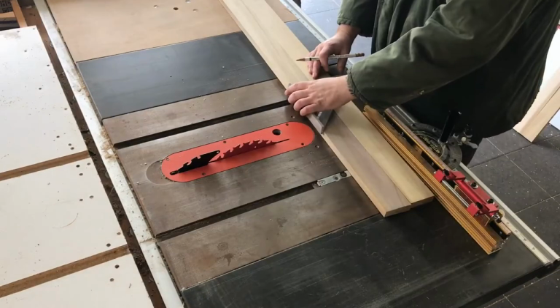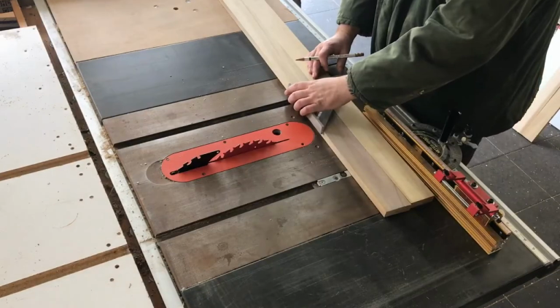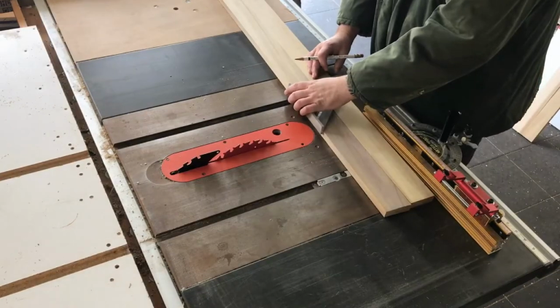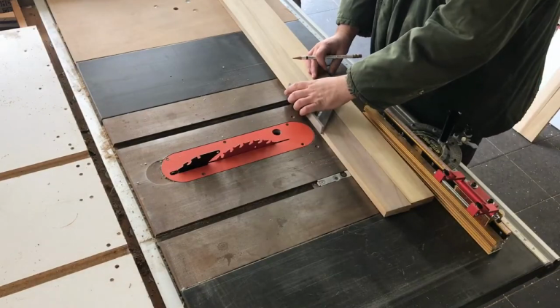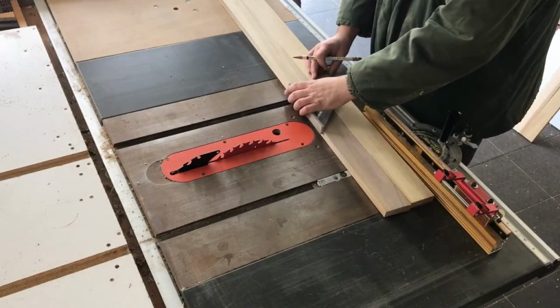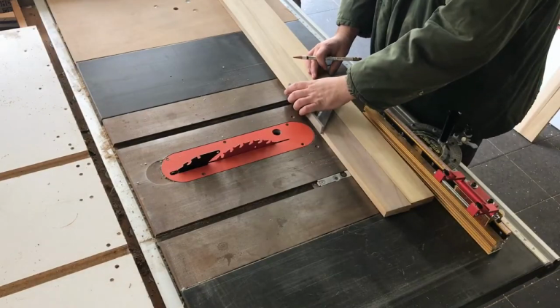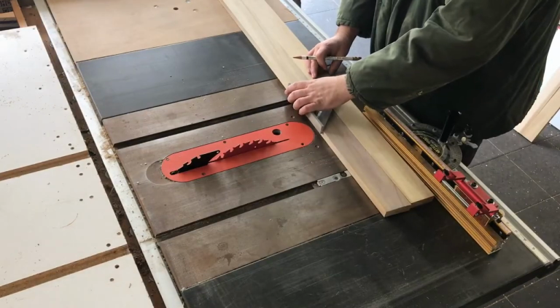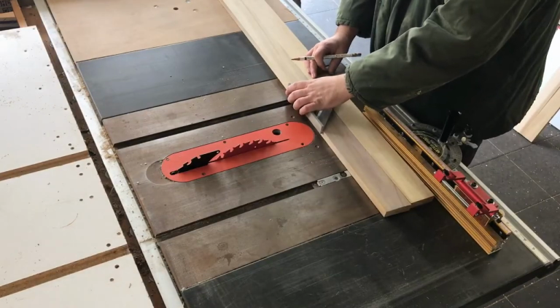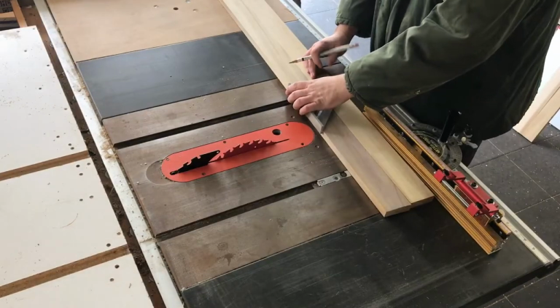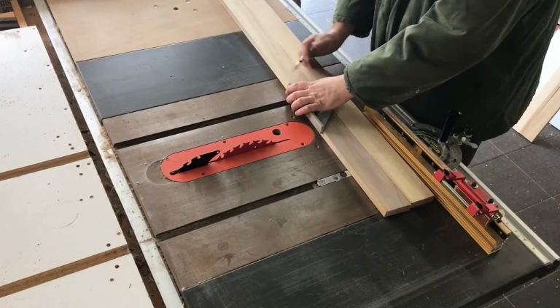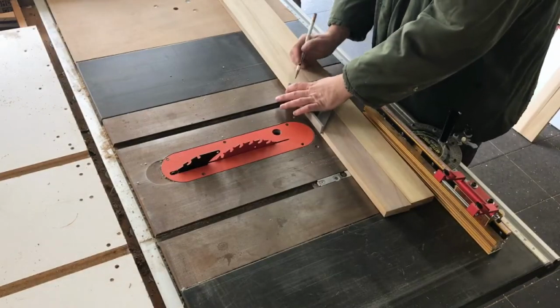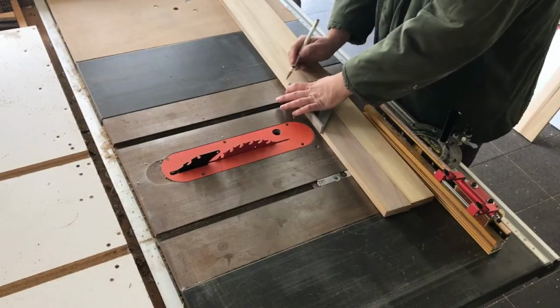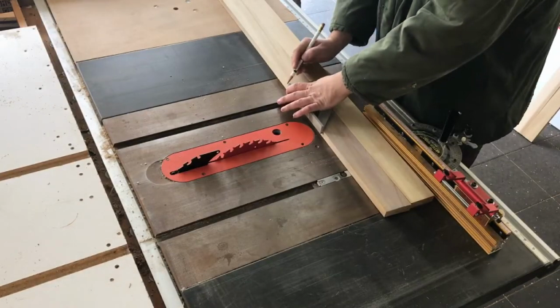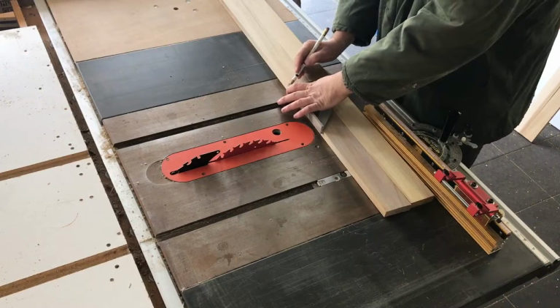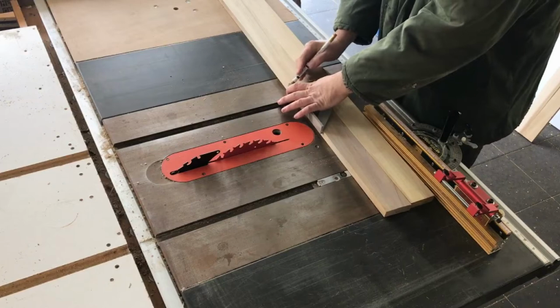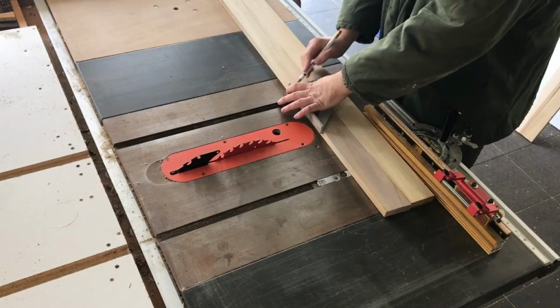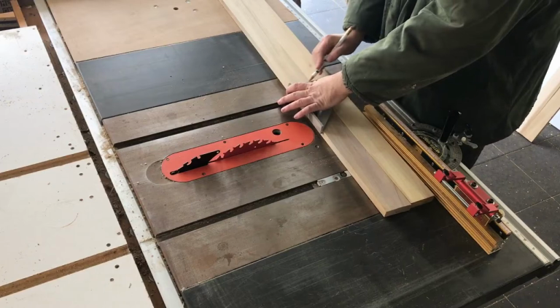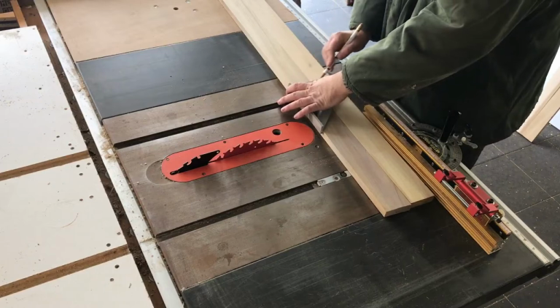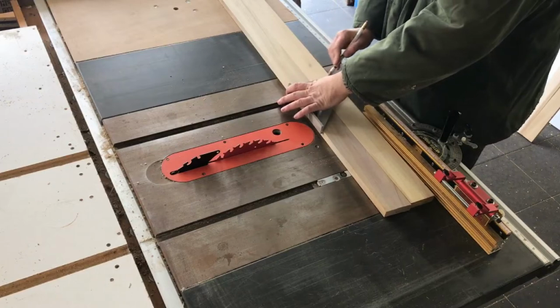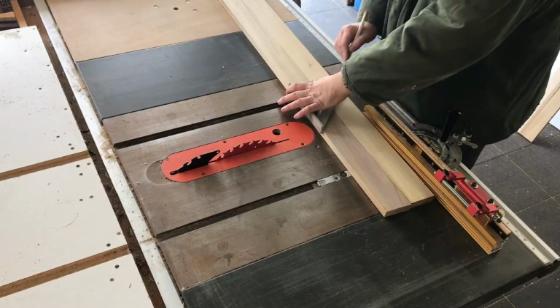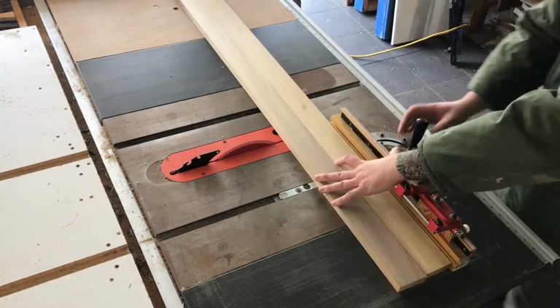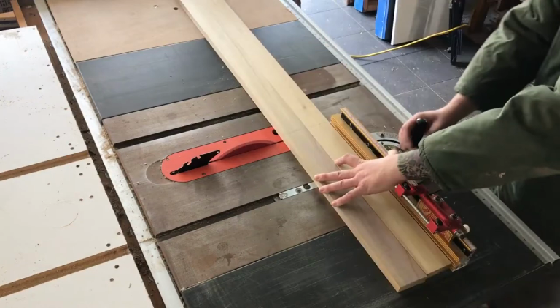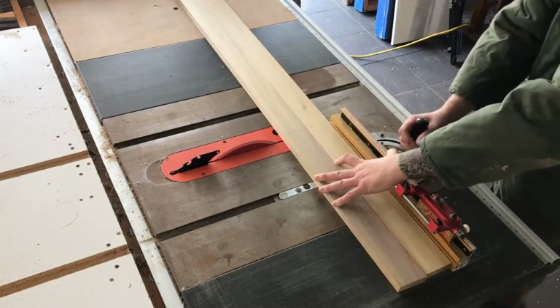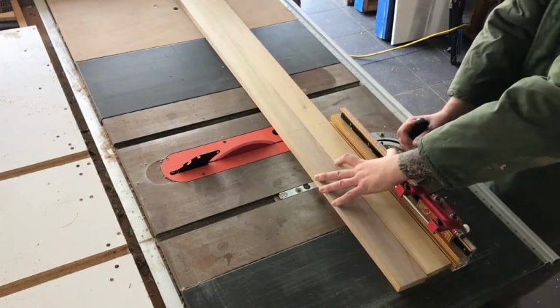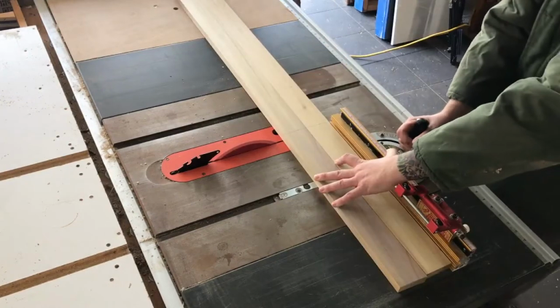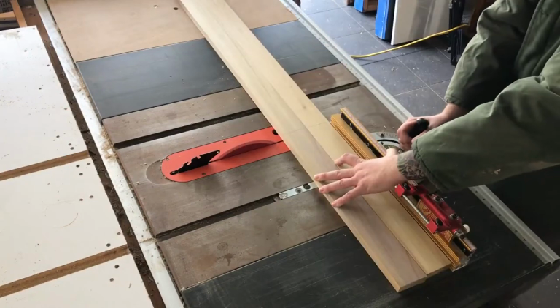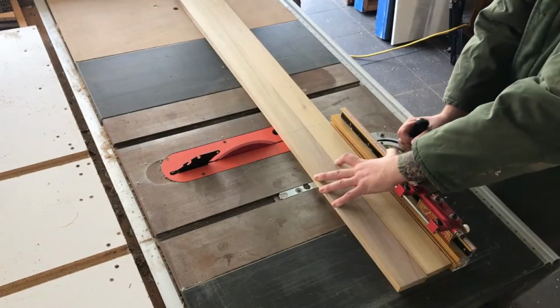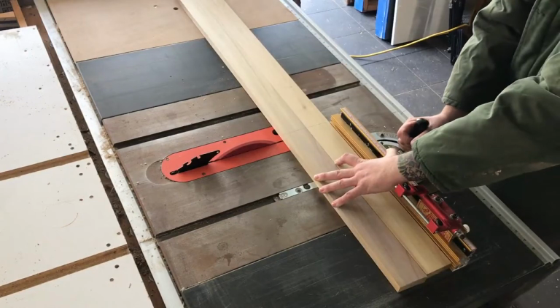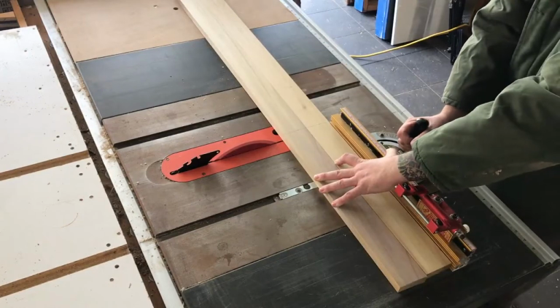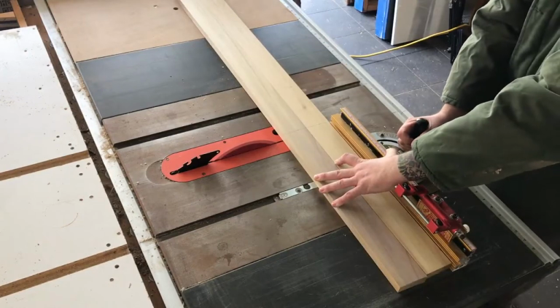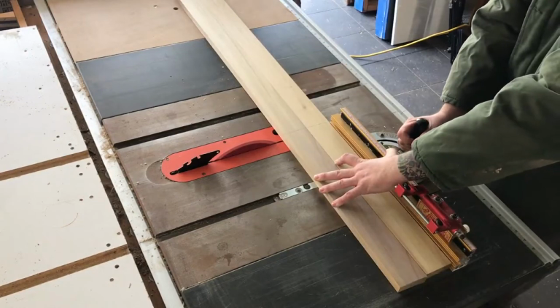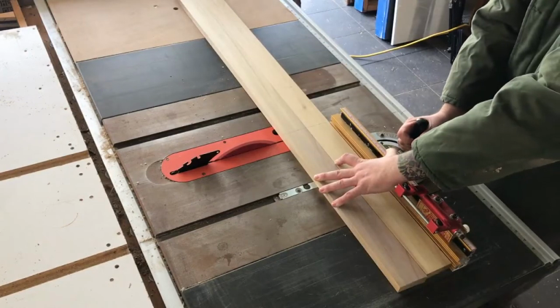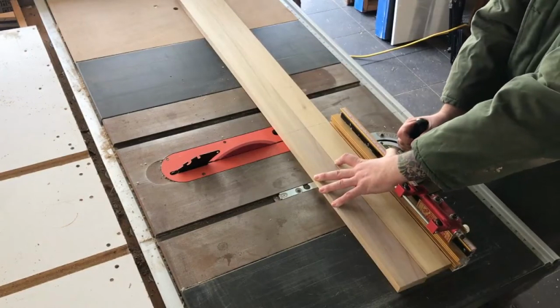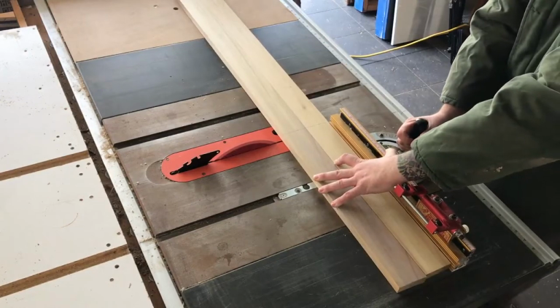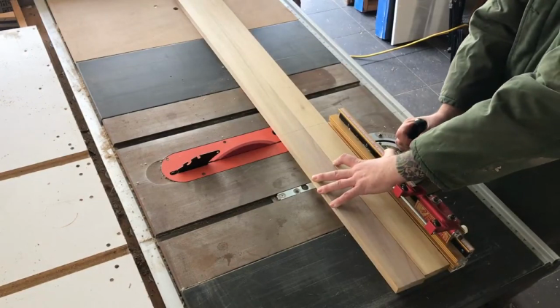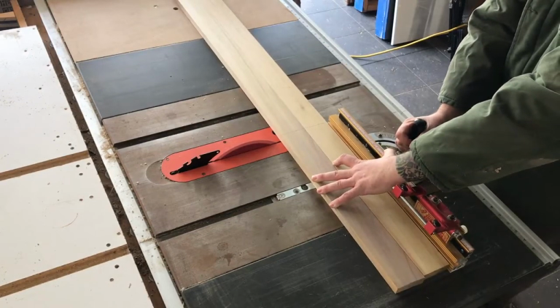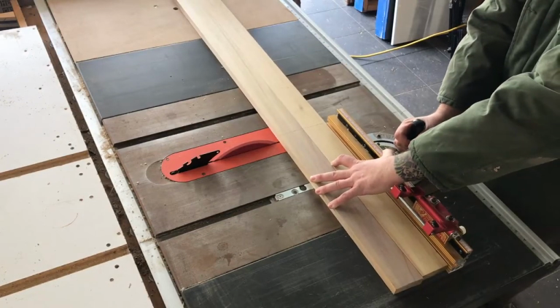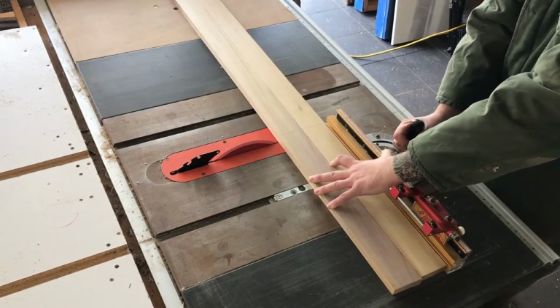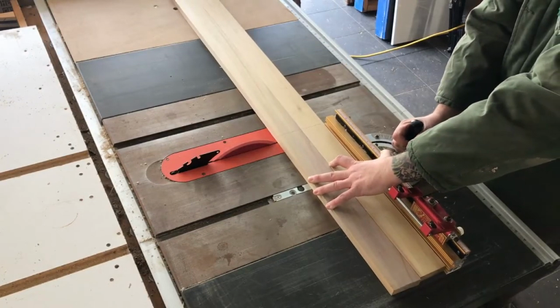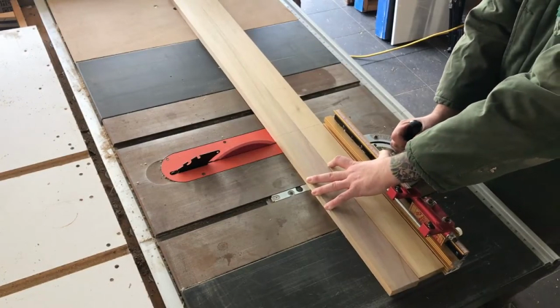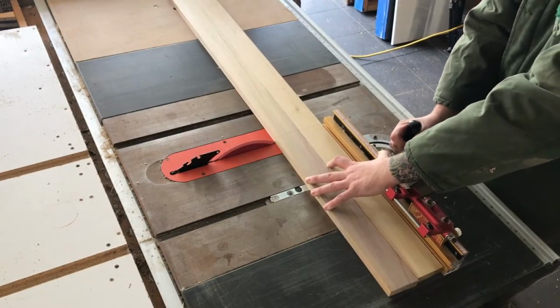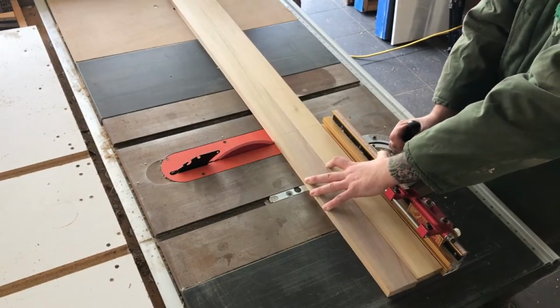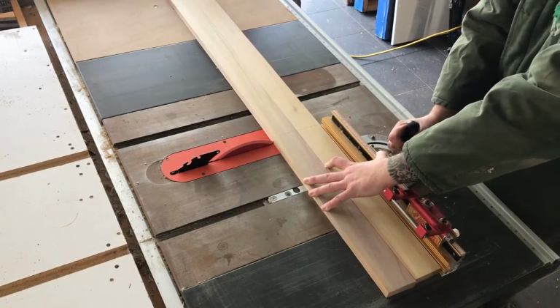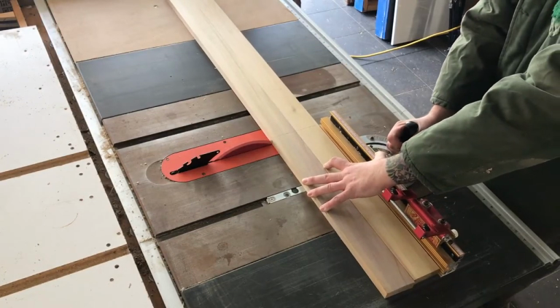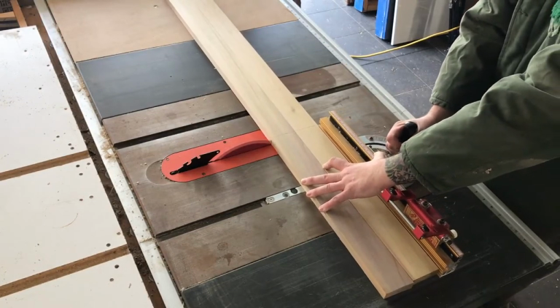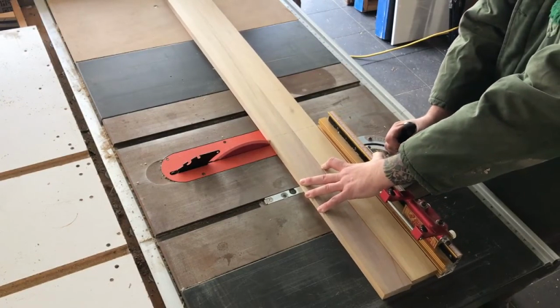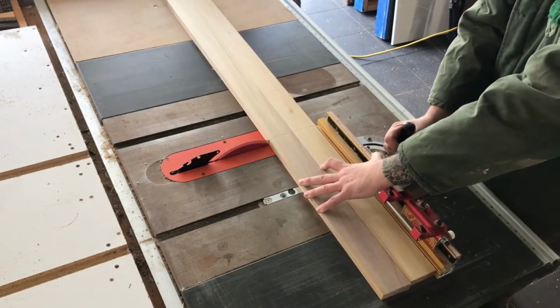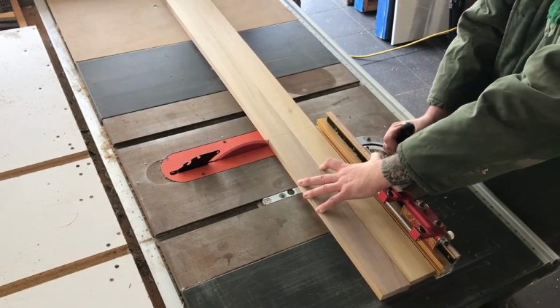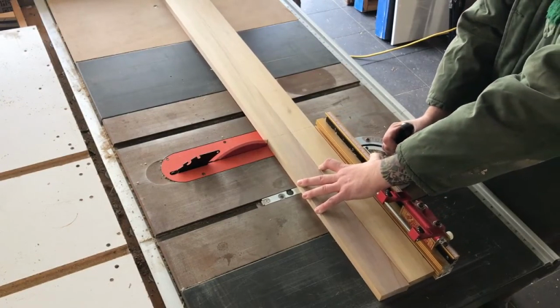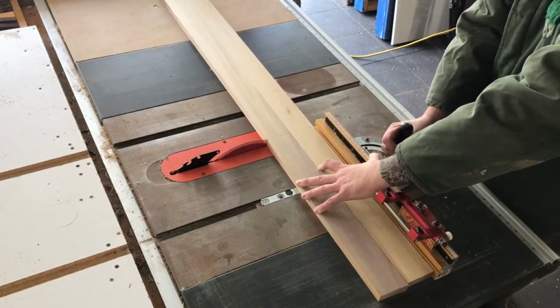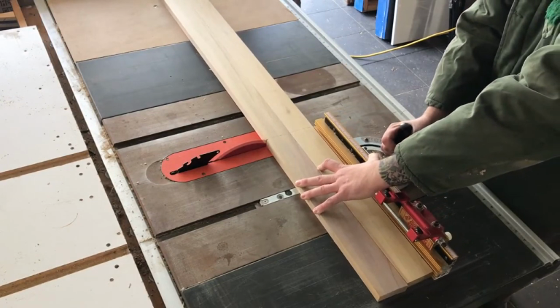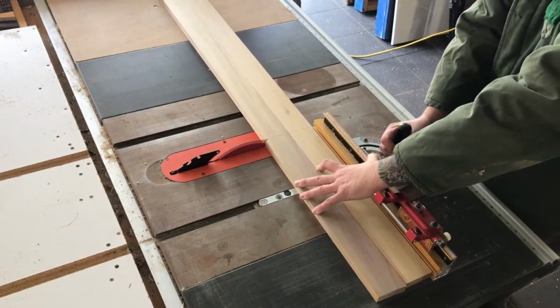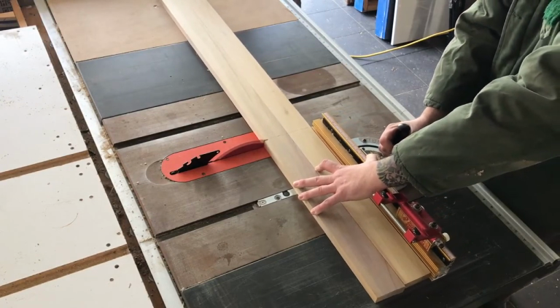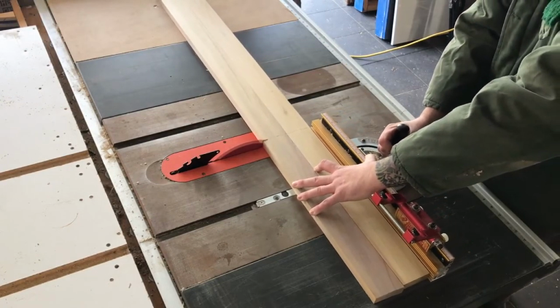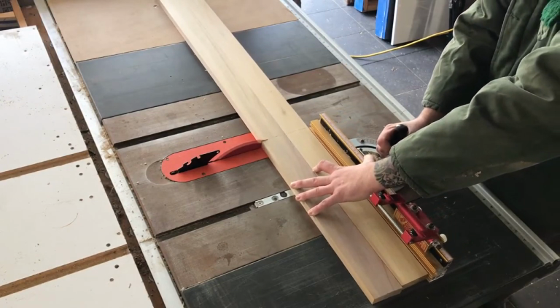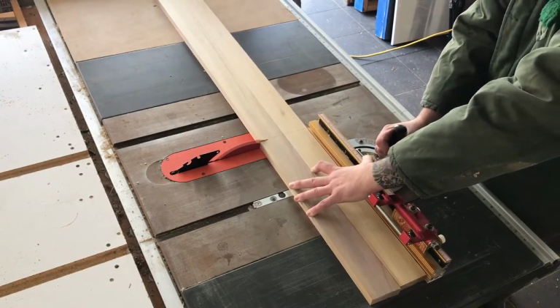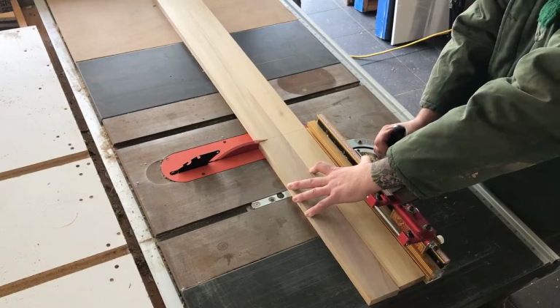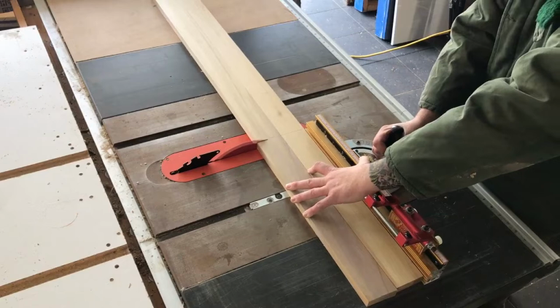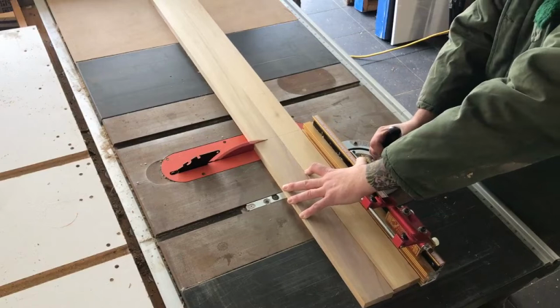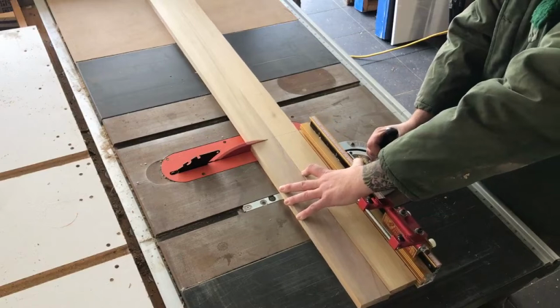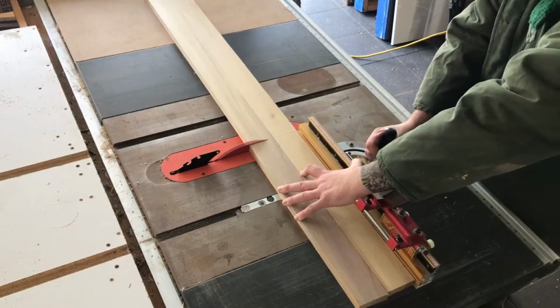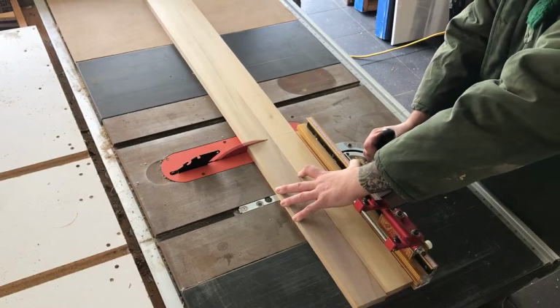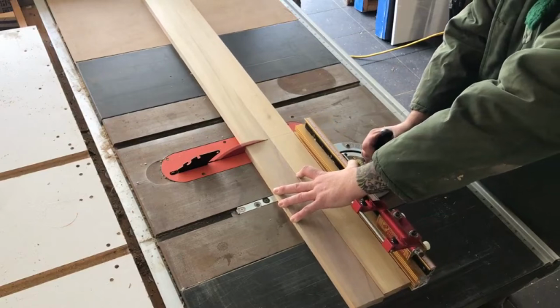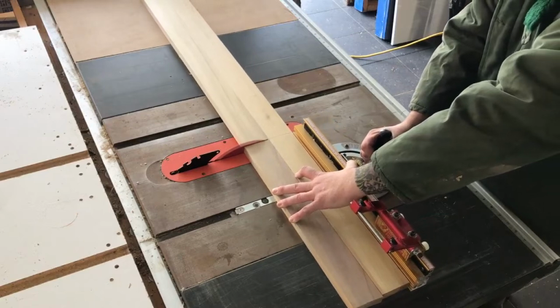From there I carried those markings down with the speed square and then began cross-cutting the pieces — first the short pieces and then the long pieces.